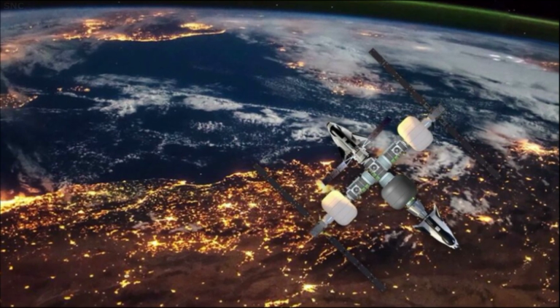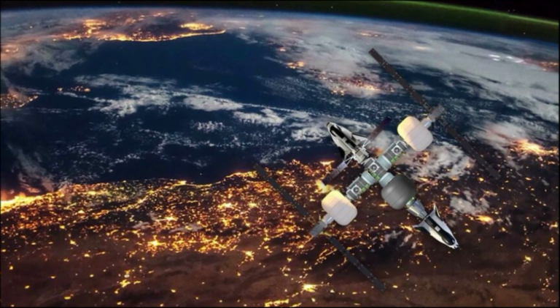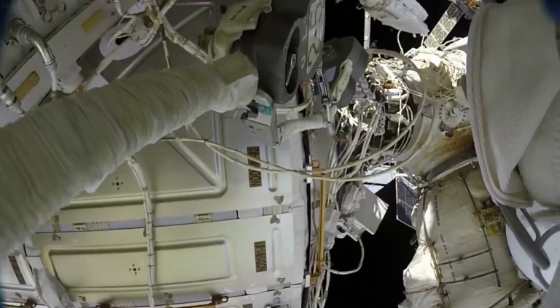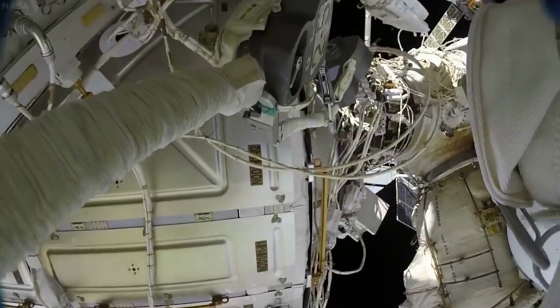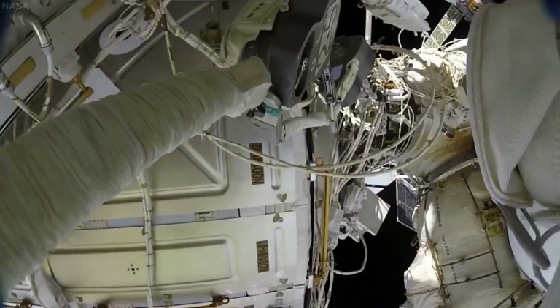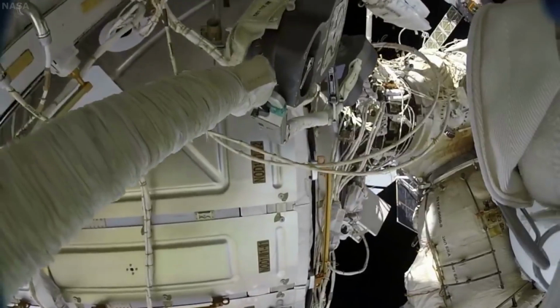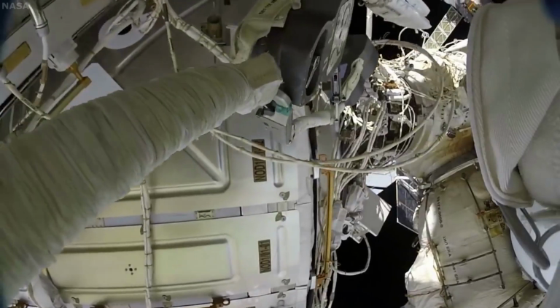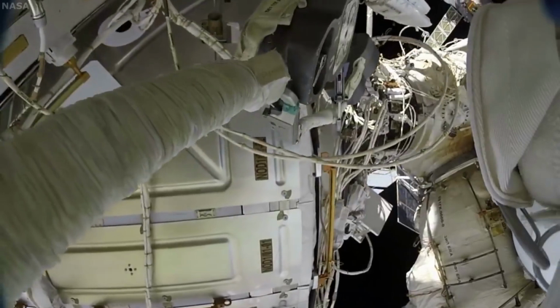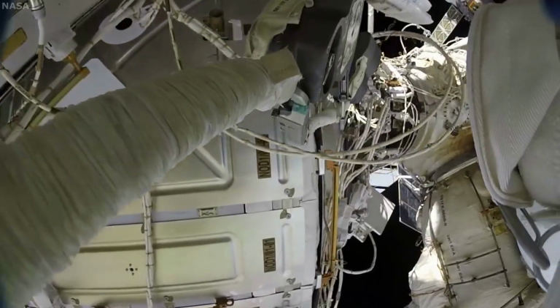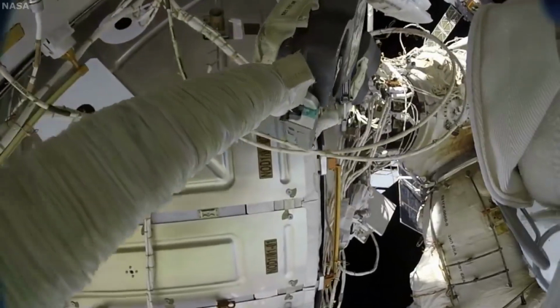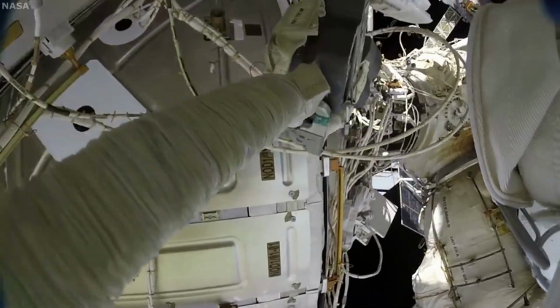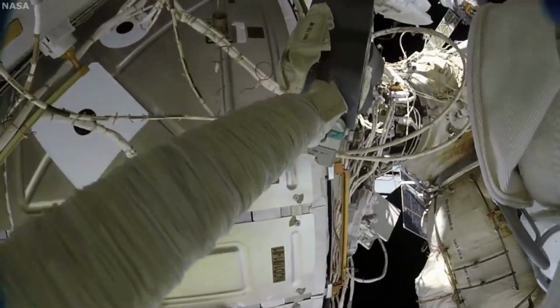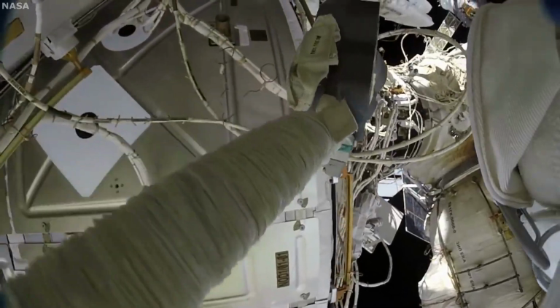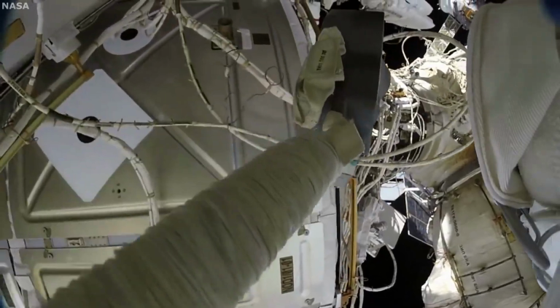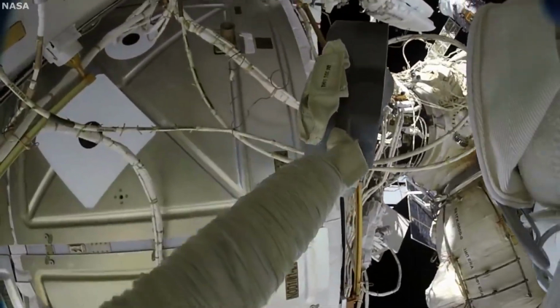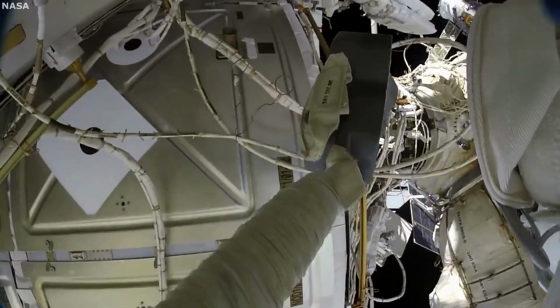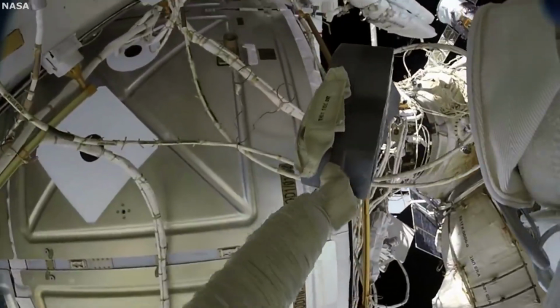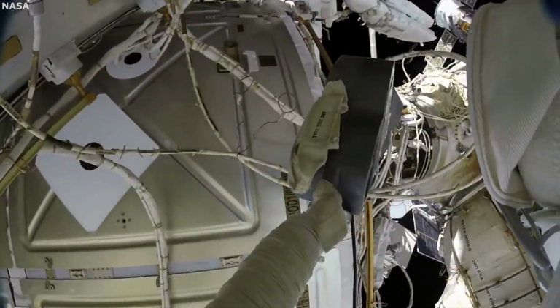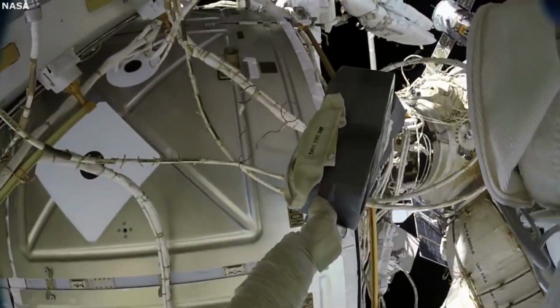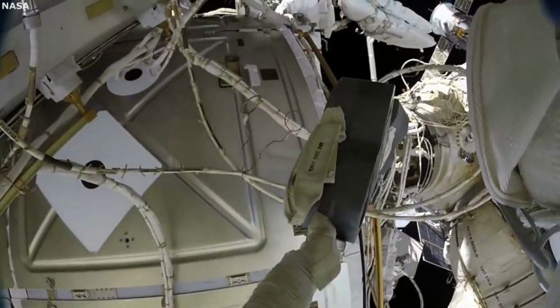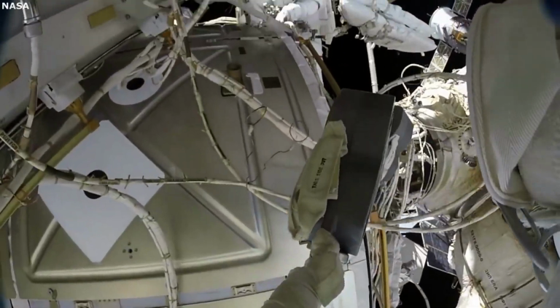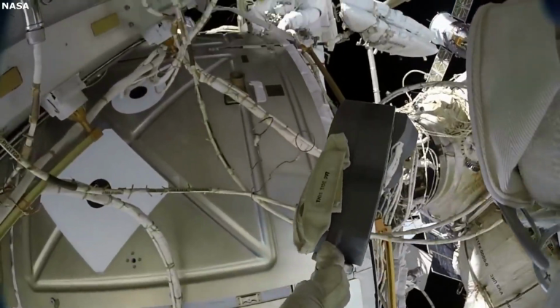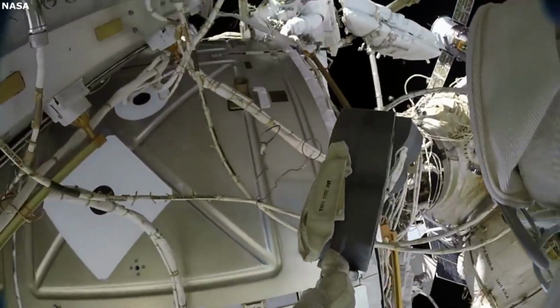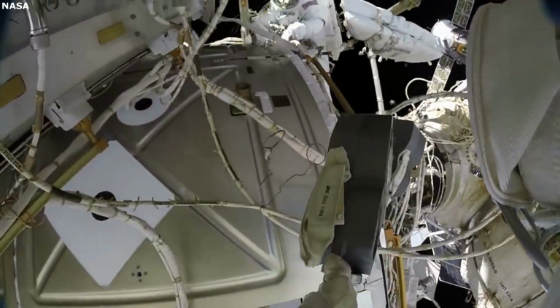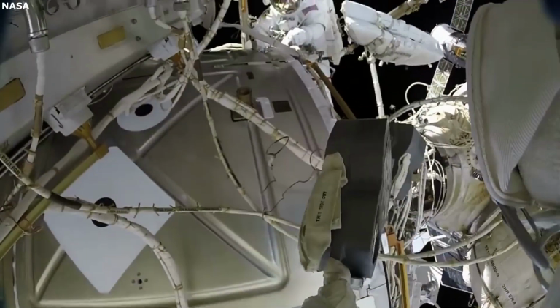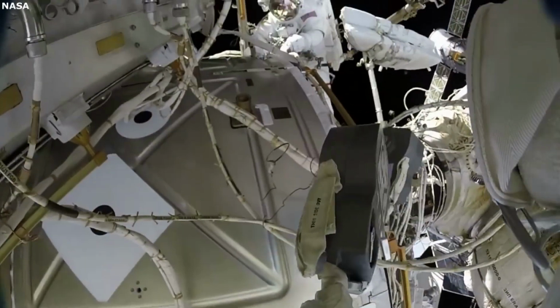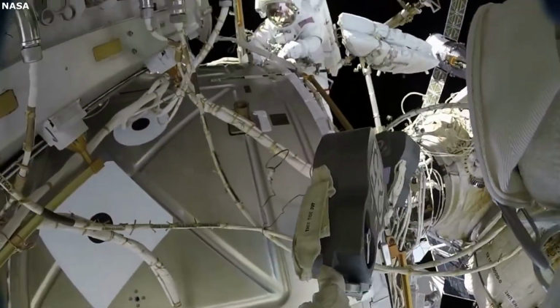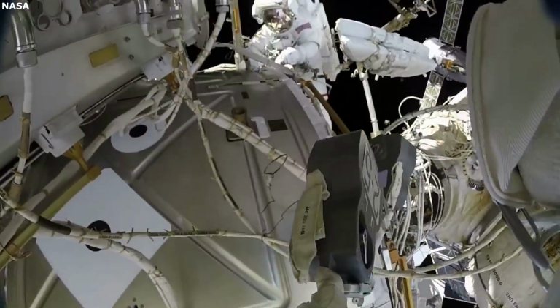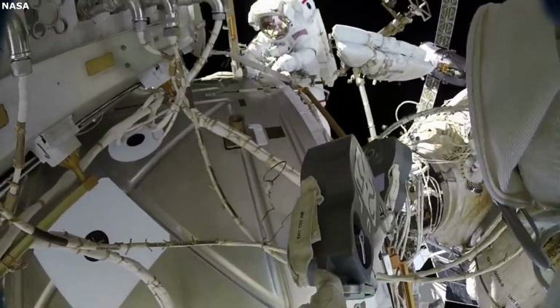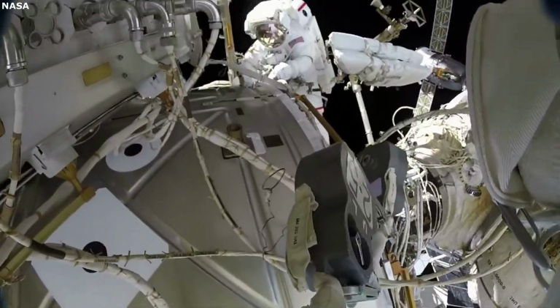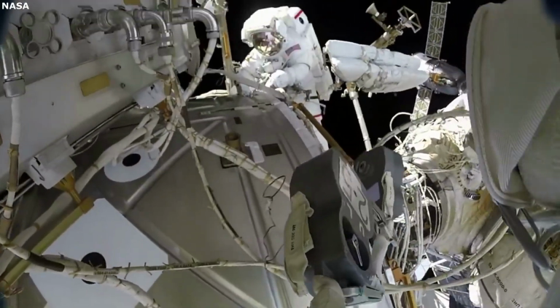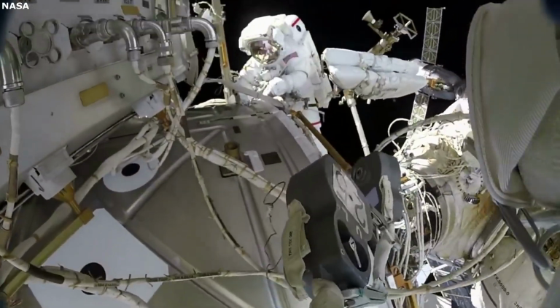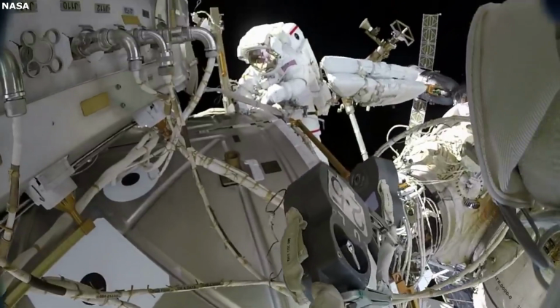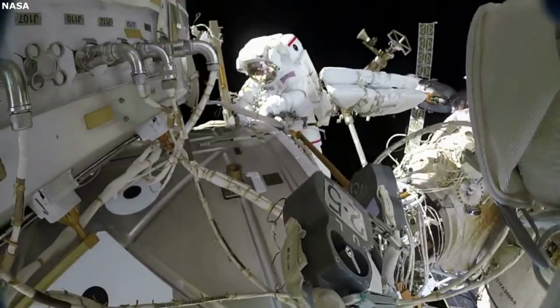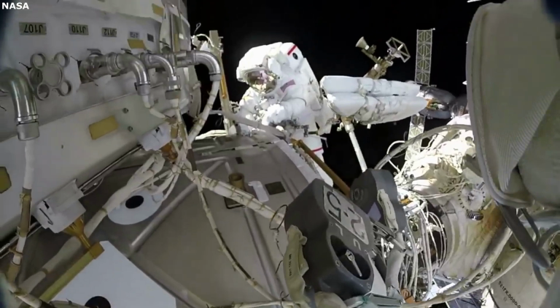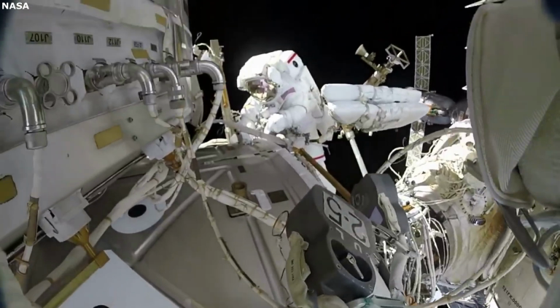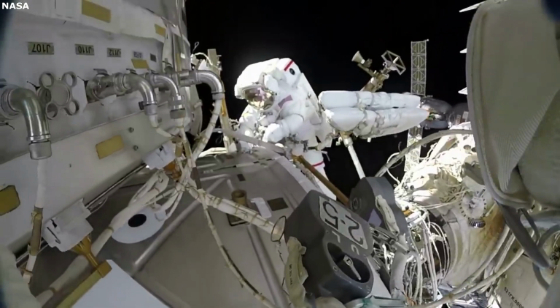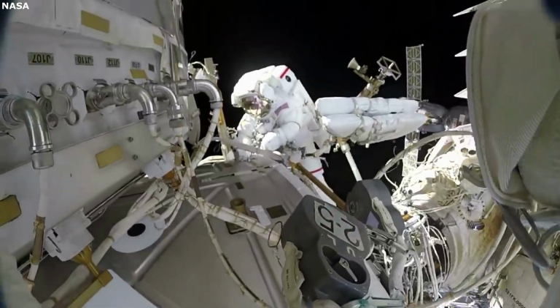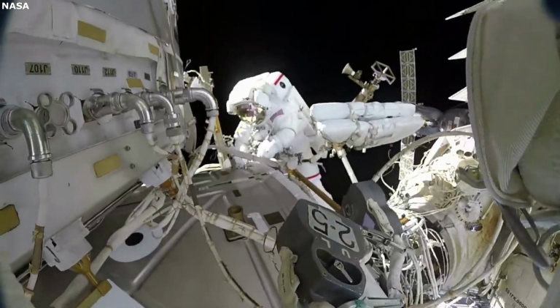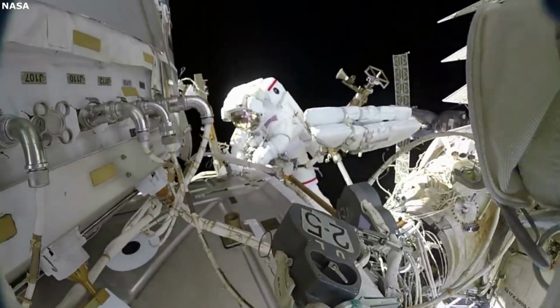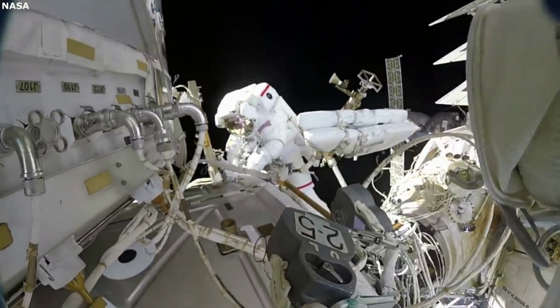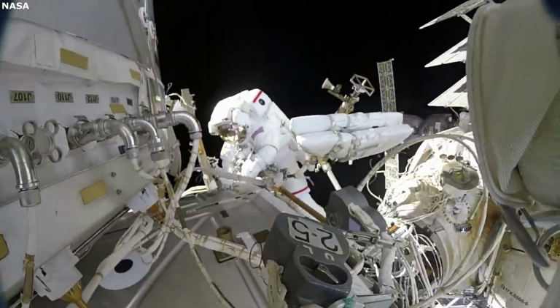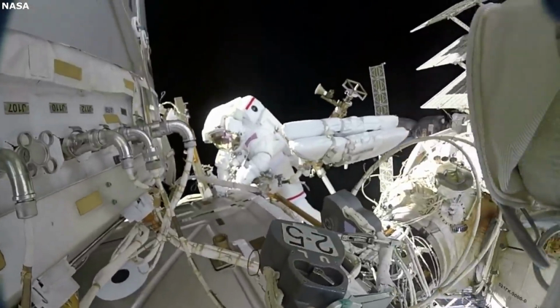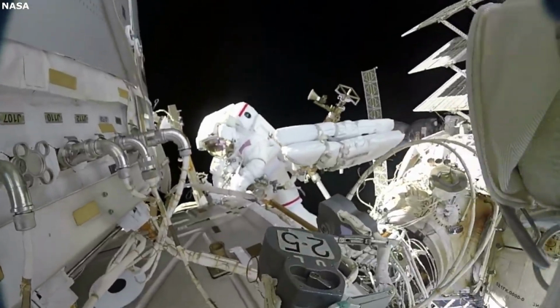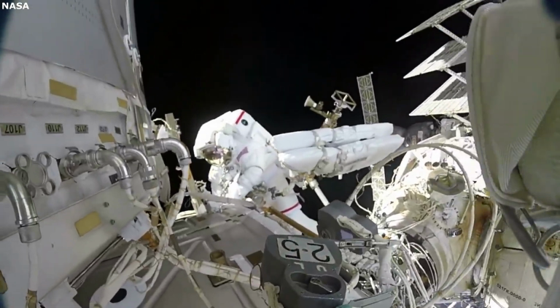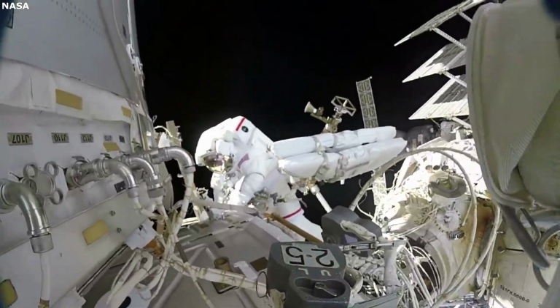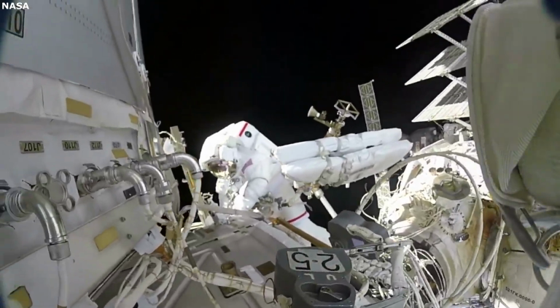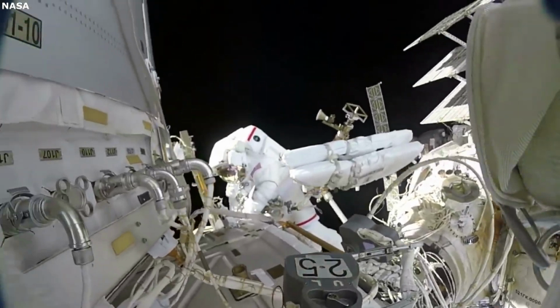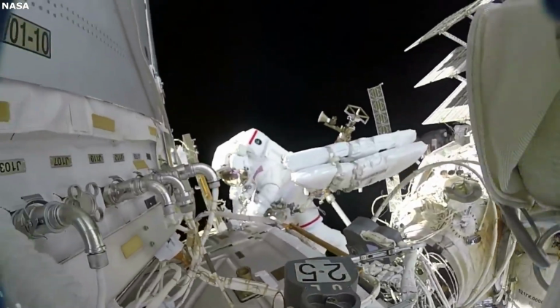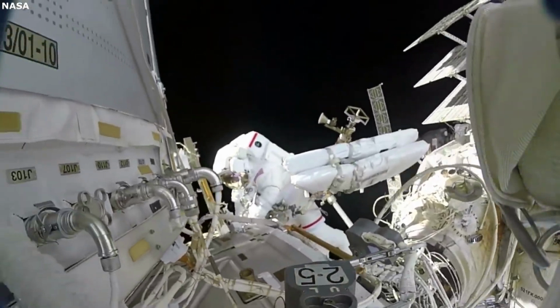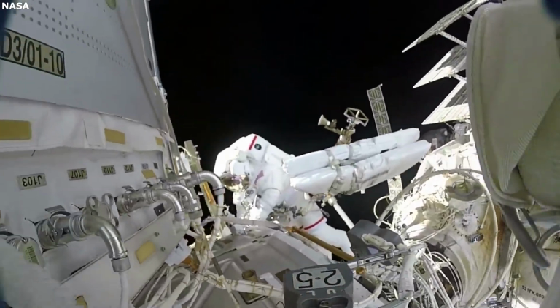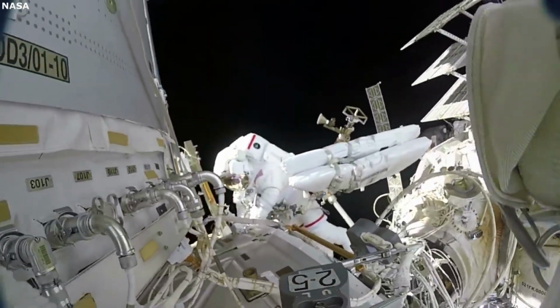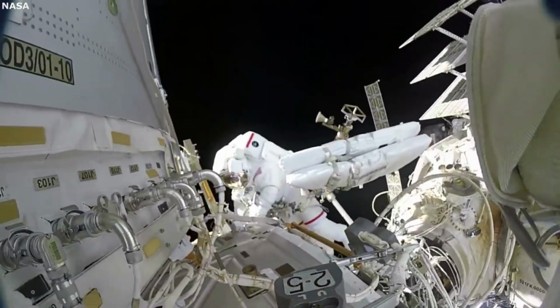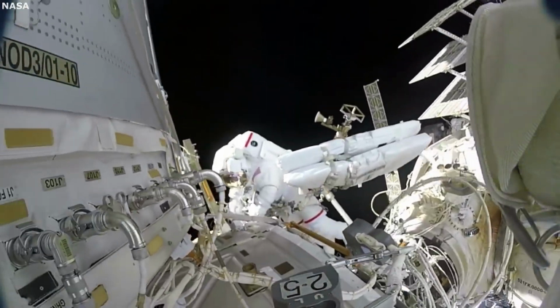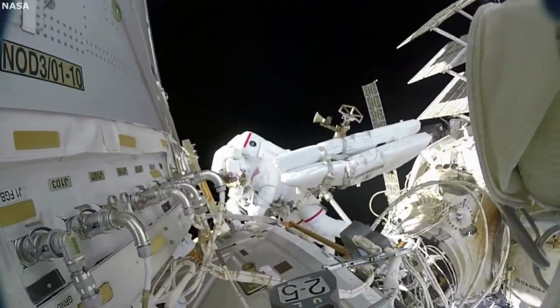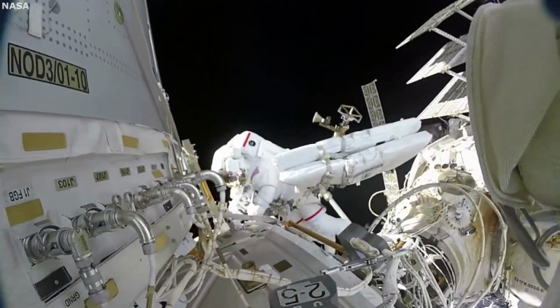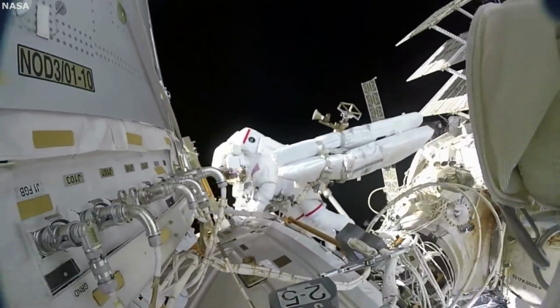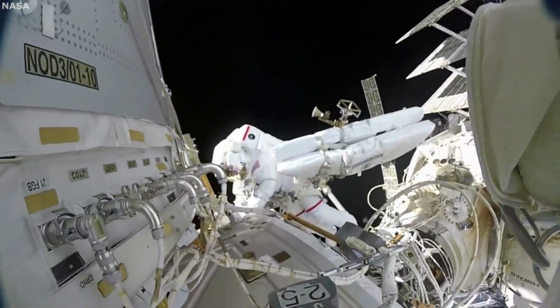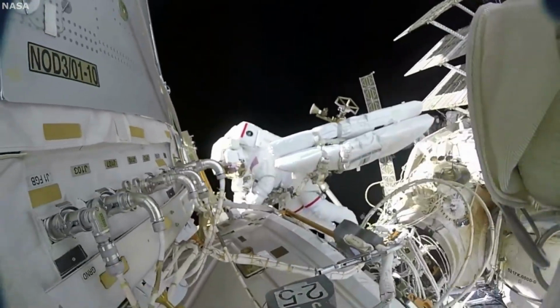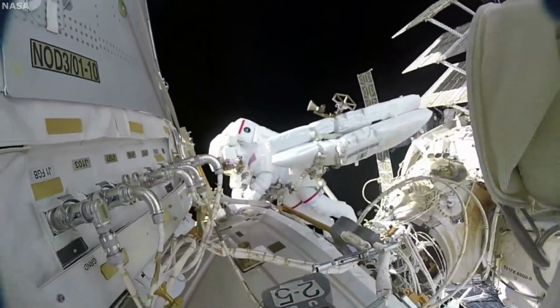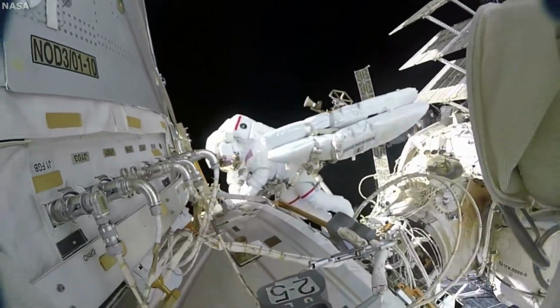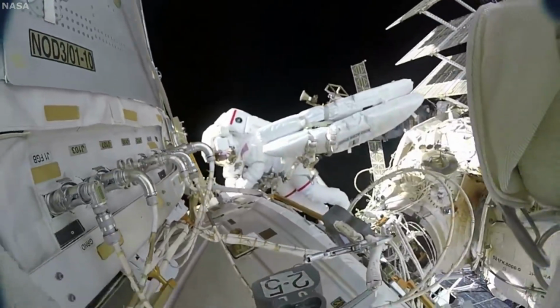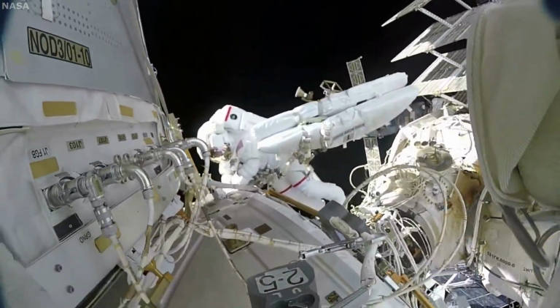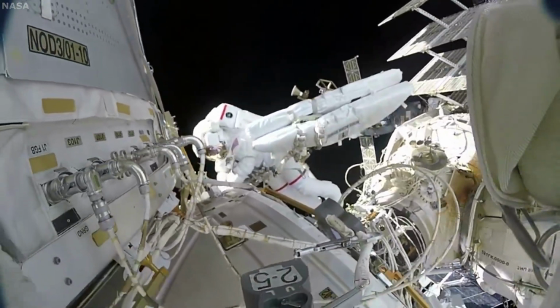Sierra Space has also done a lot of work on agriculture in space and includes an astro garden to grow fresh produce and plants.